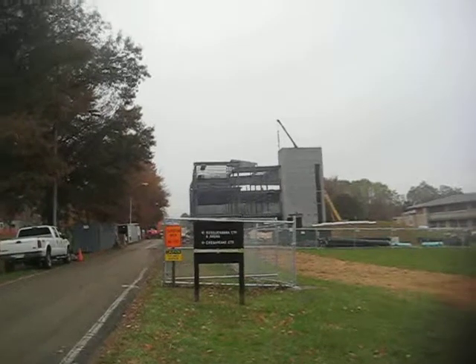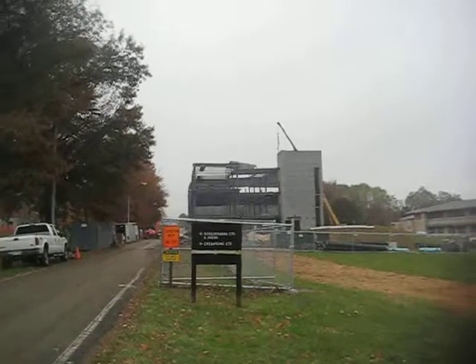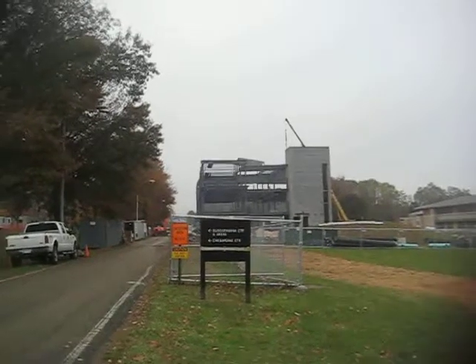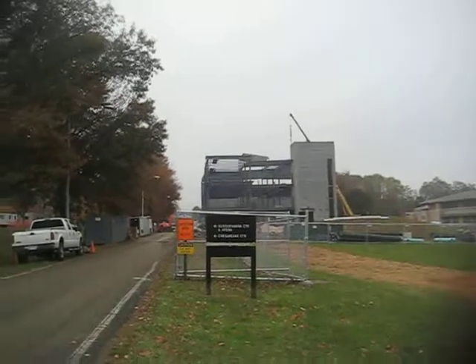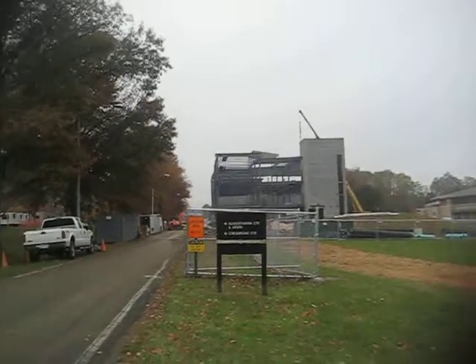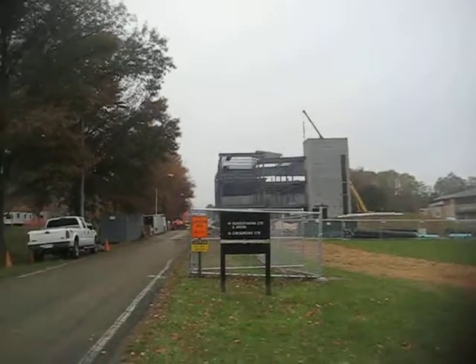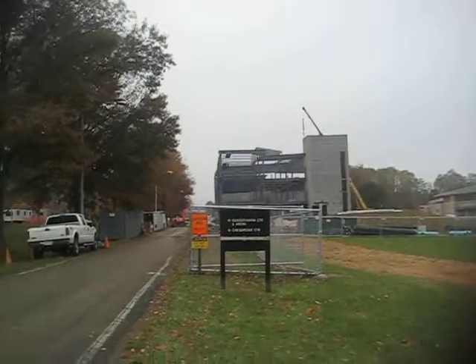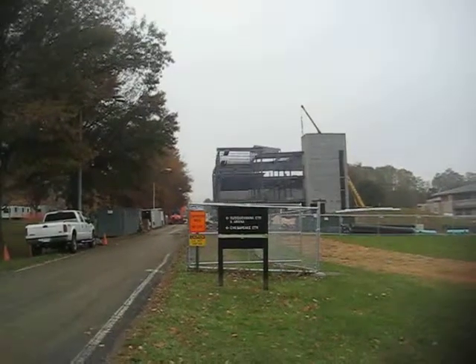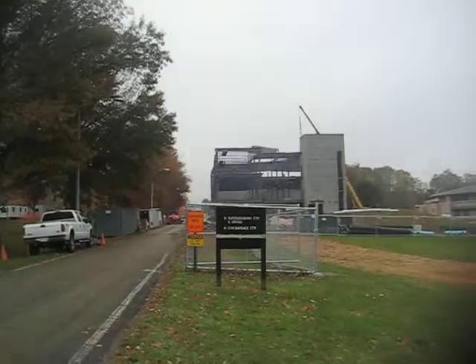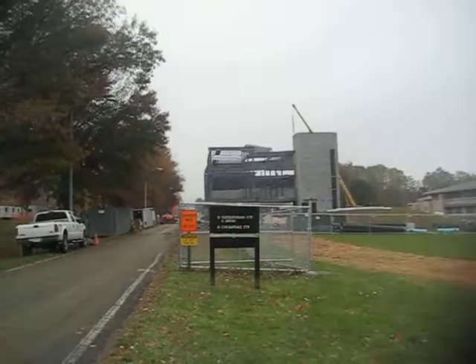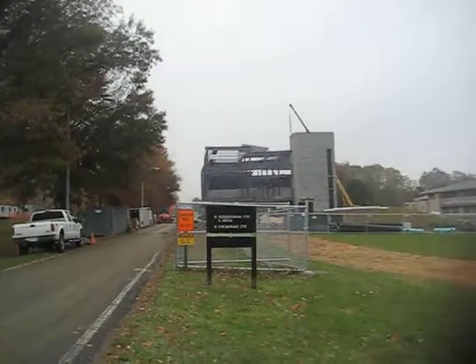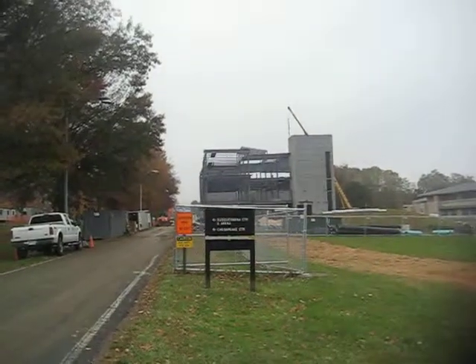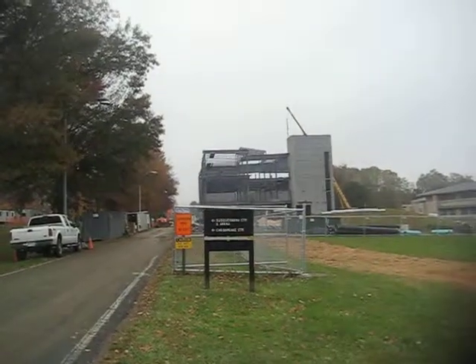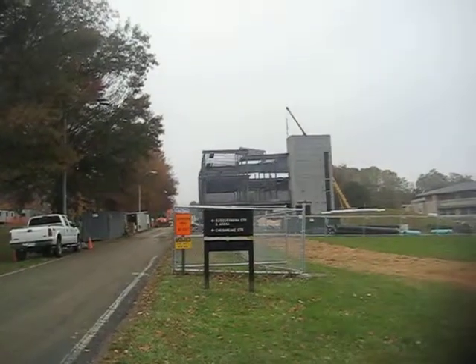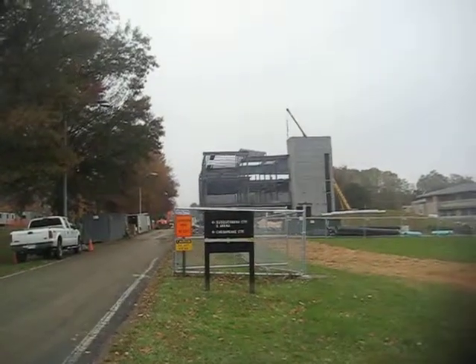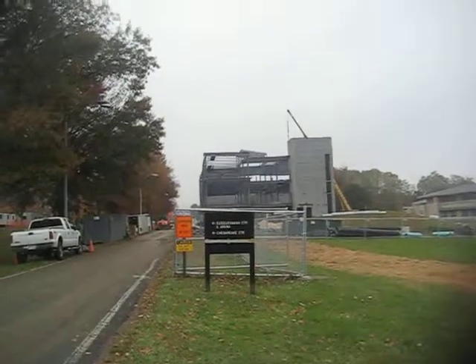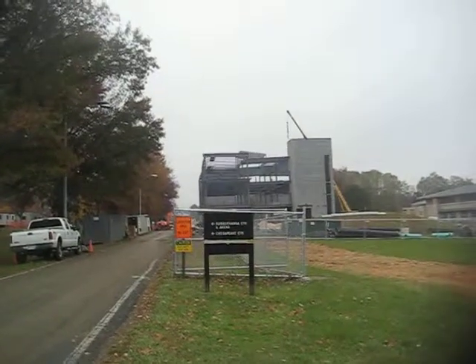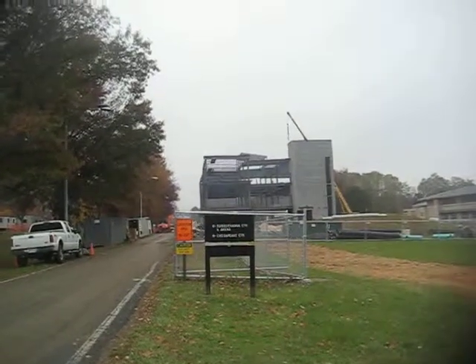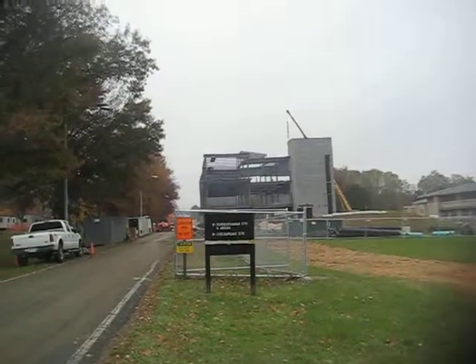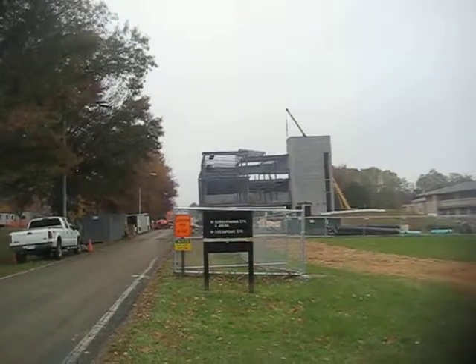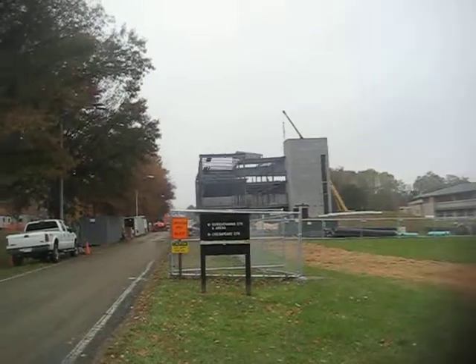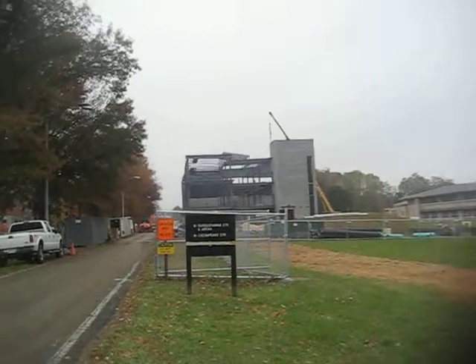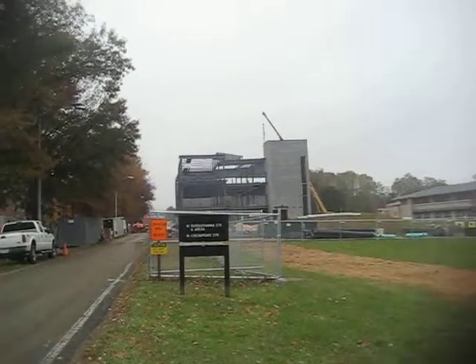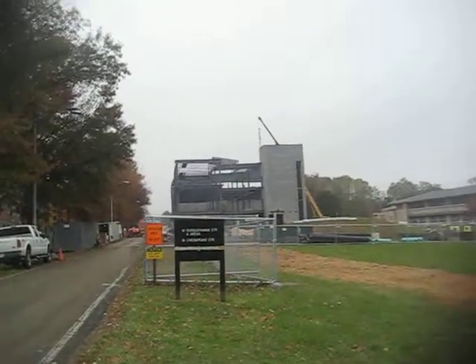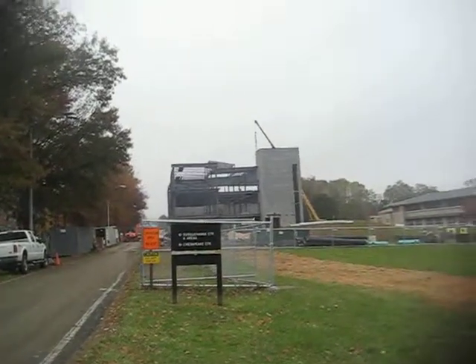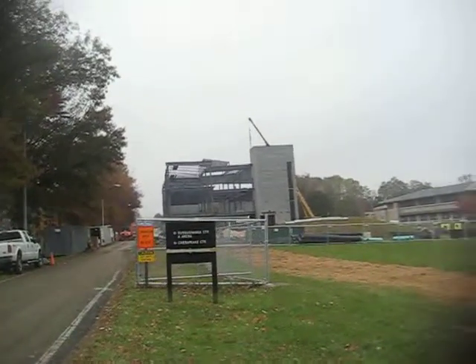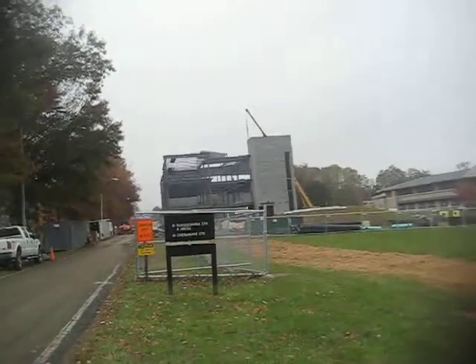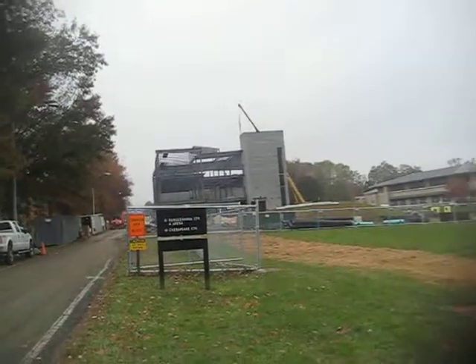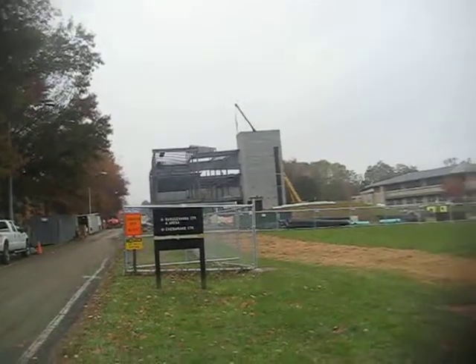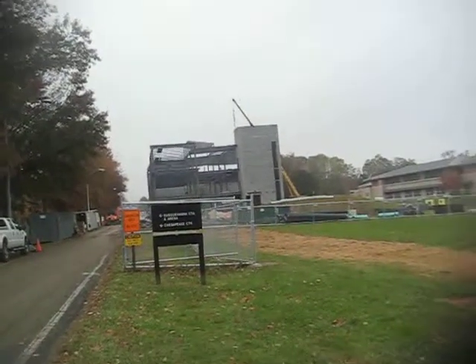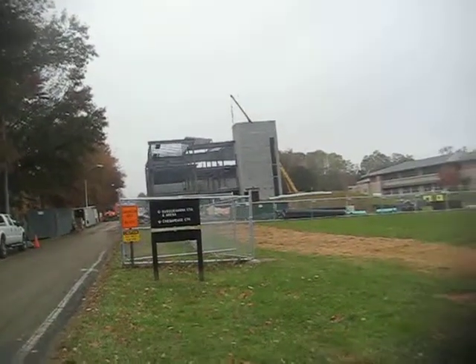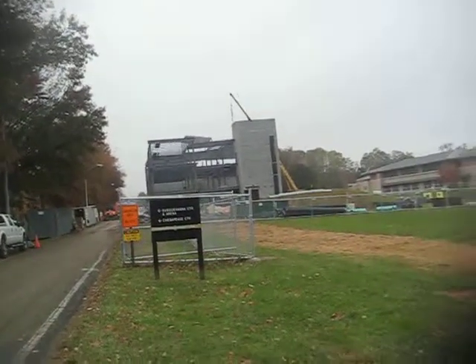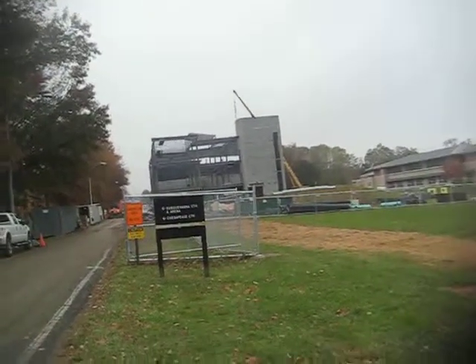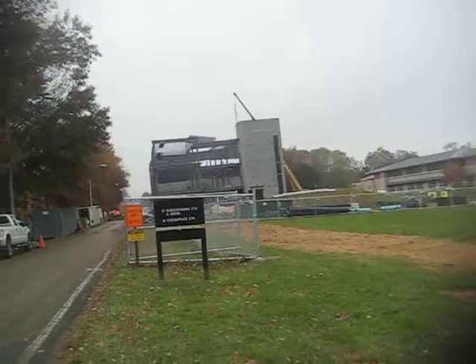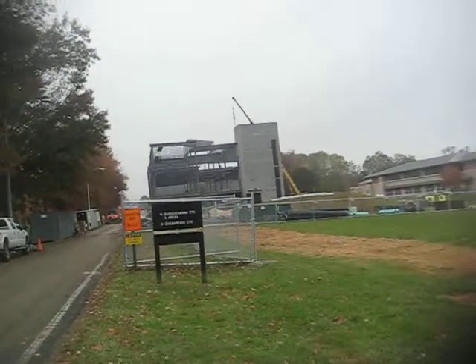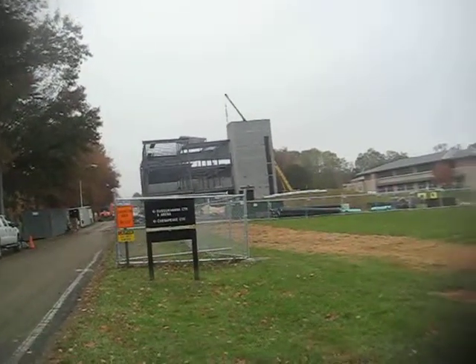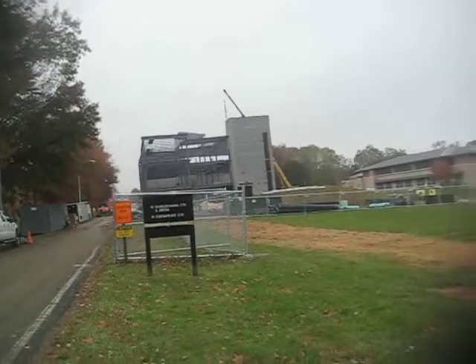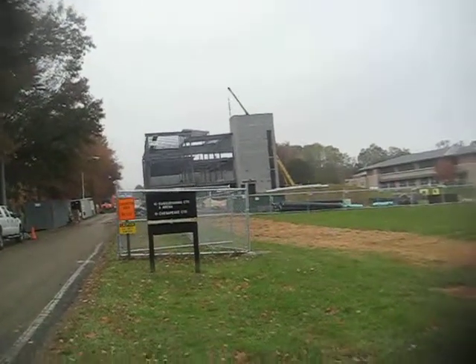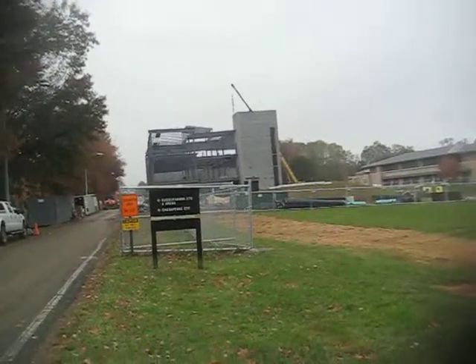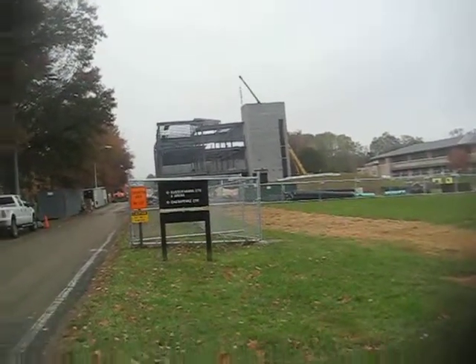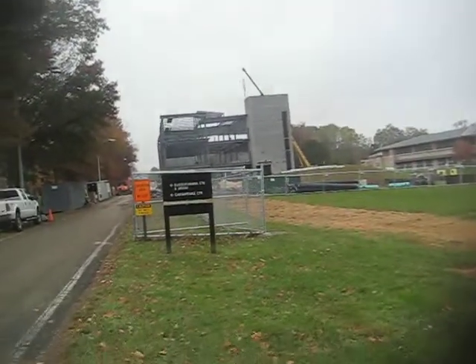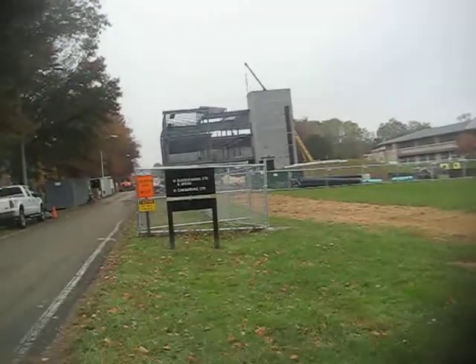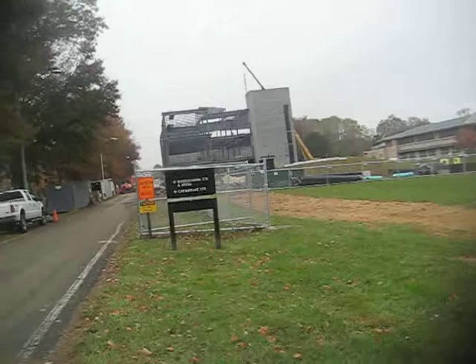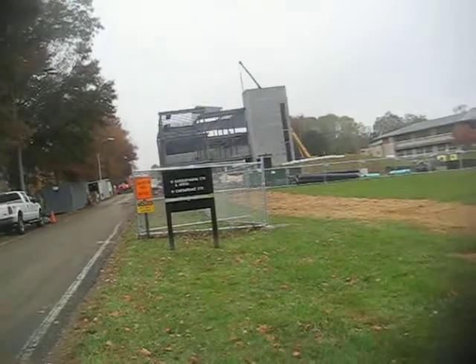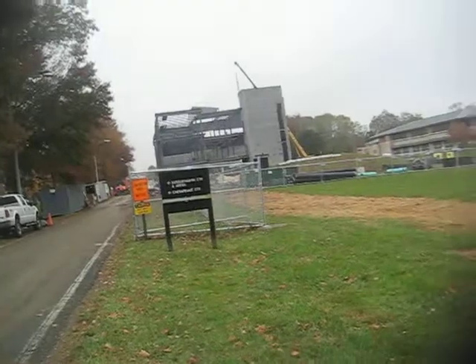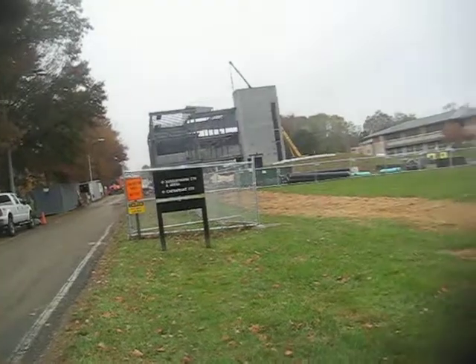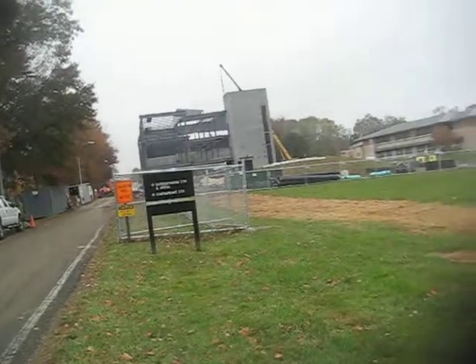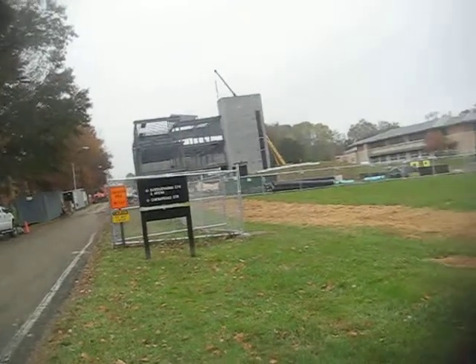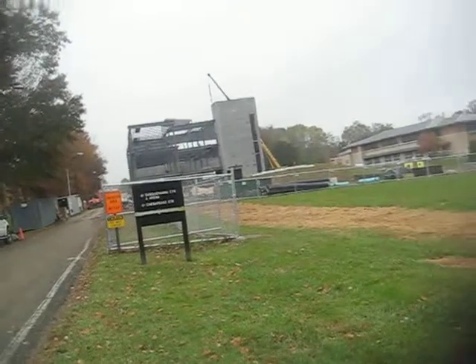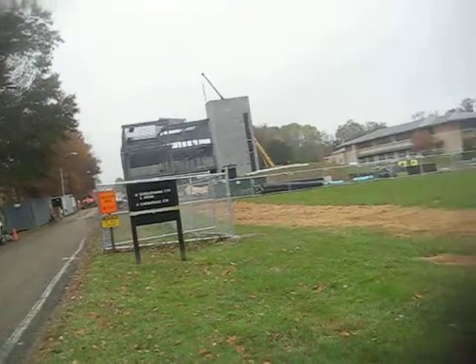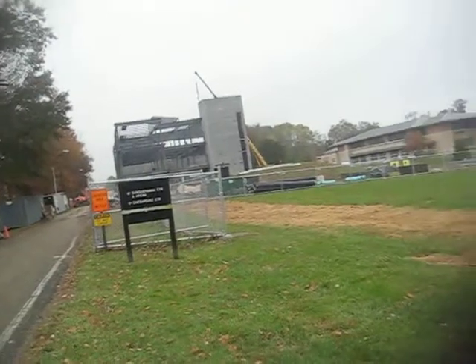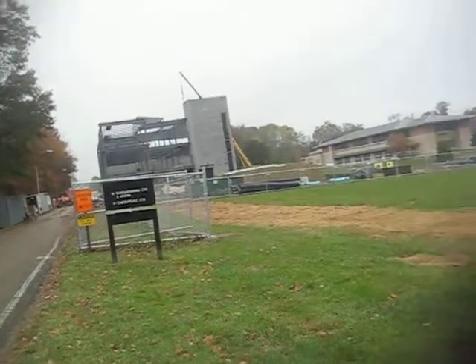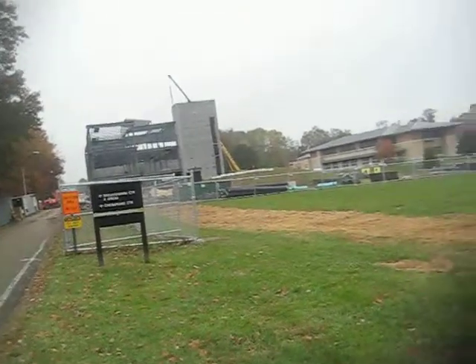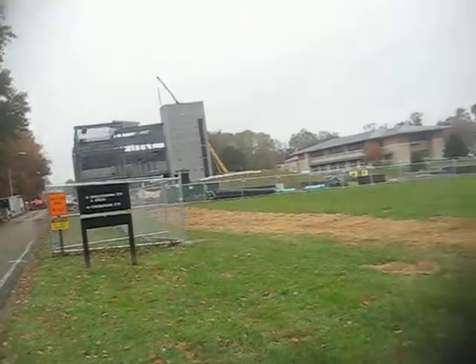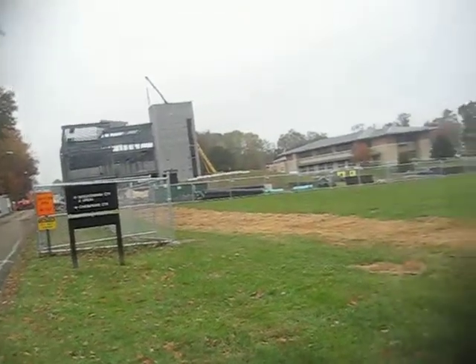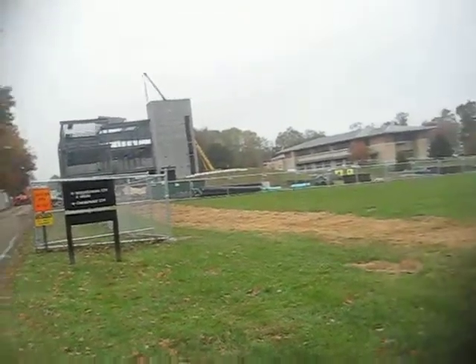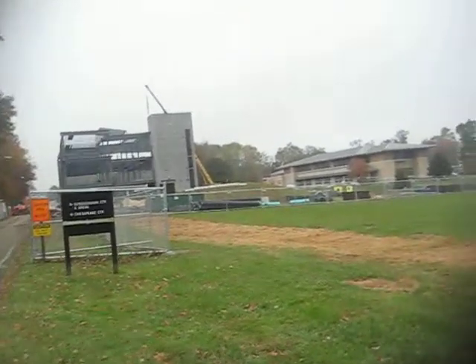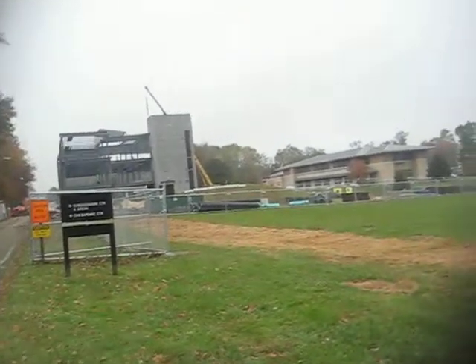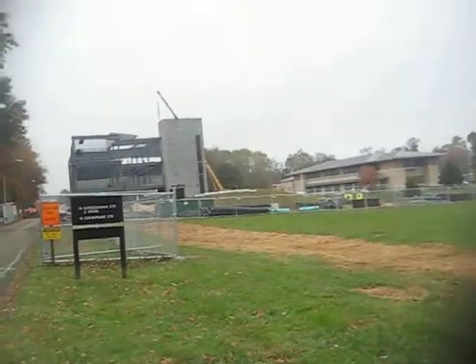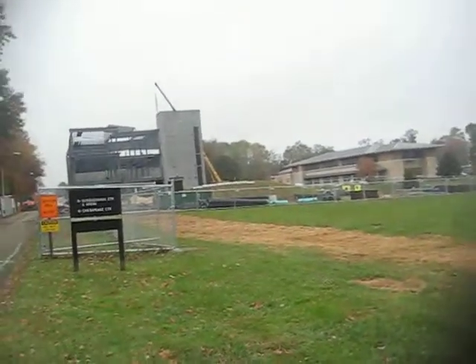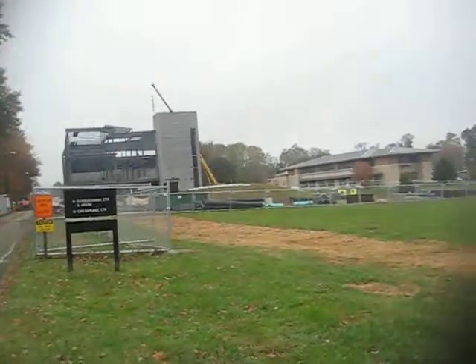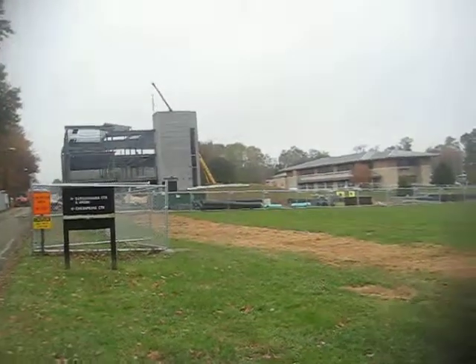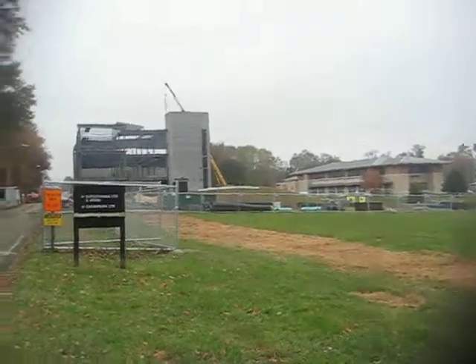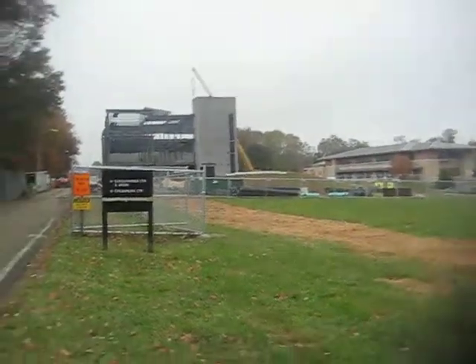That is it for this update on the construction of Darlington Hall here at Harvard Community College.